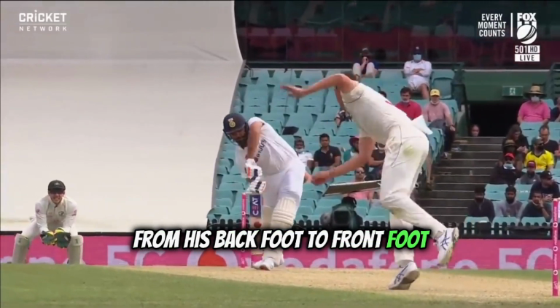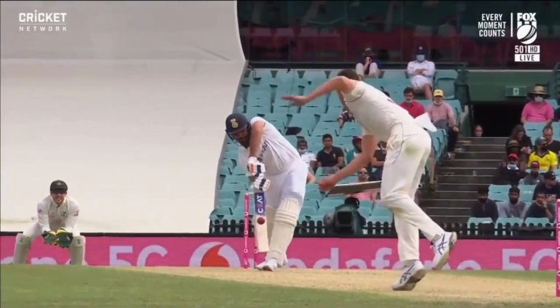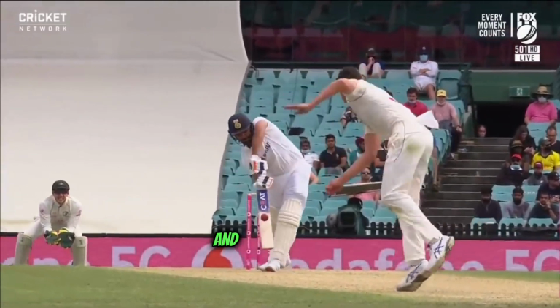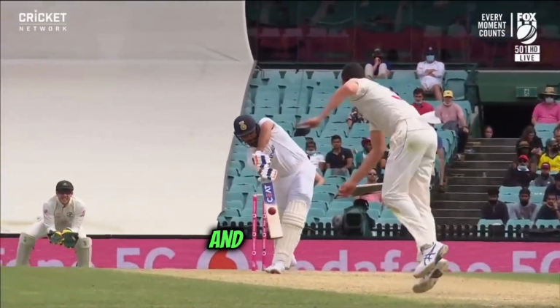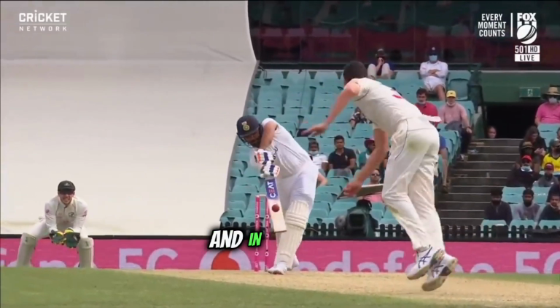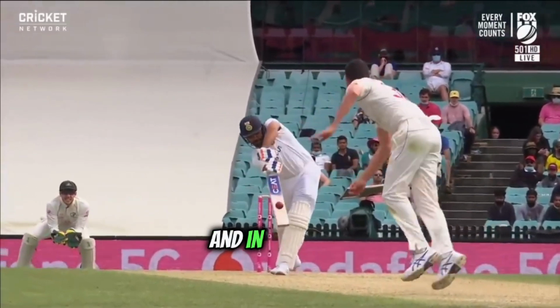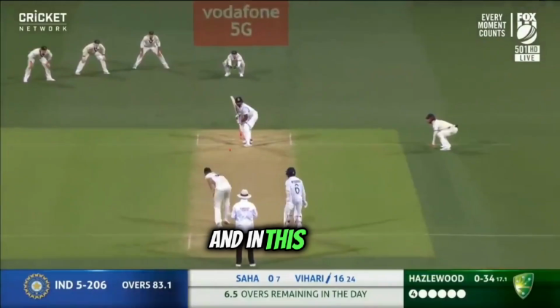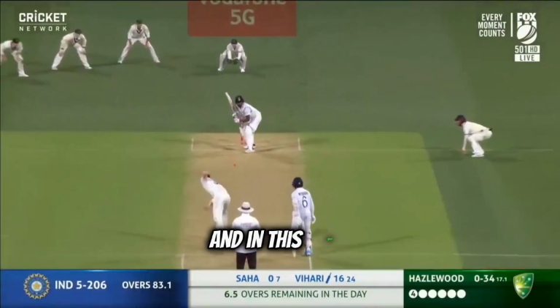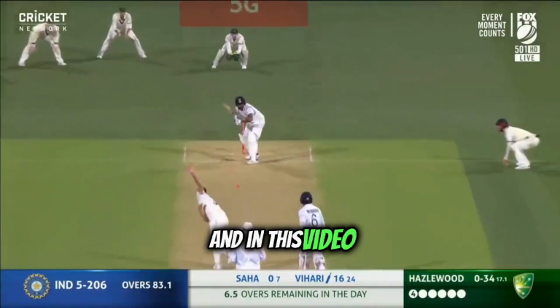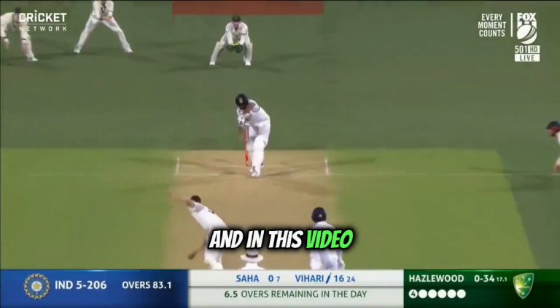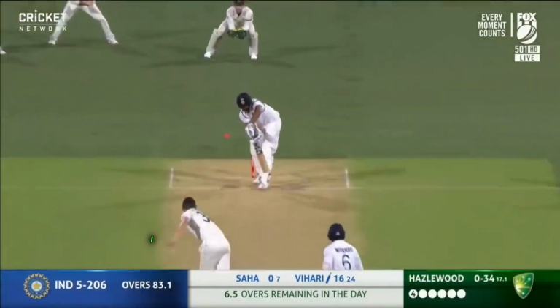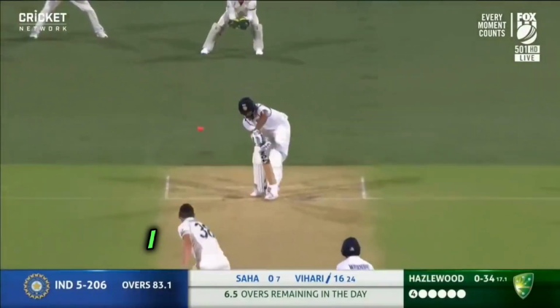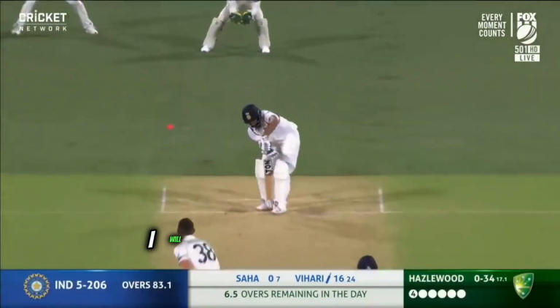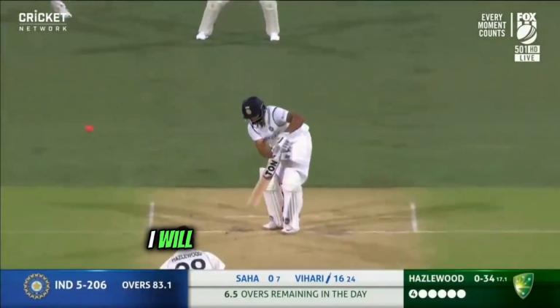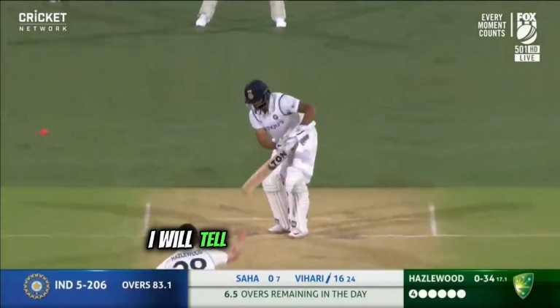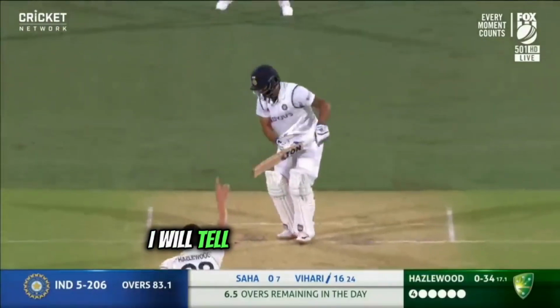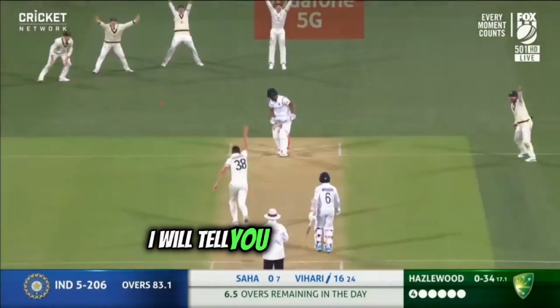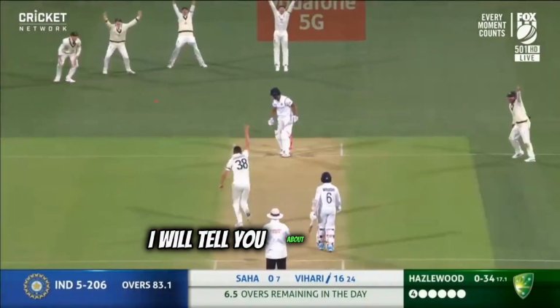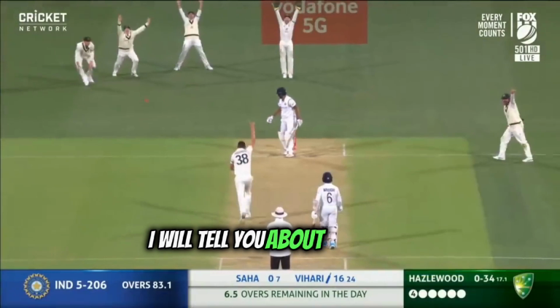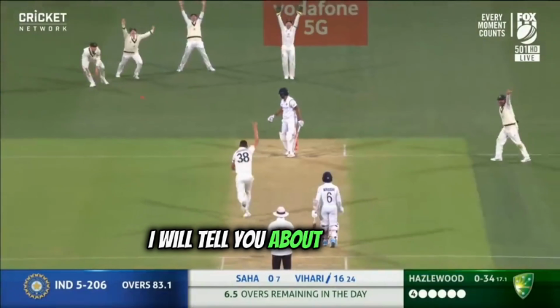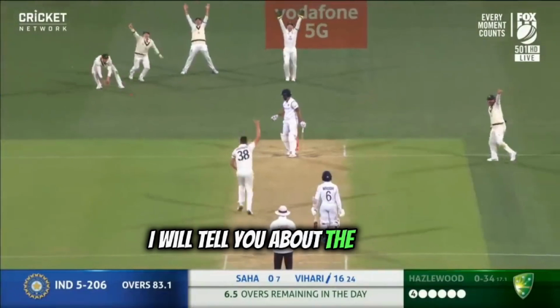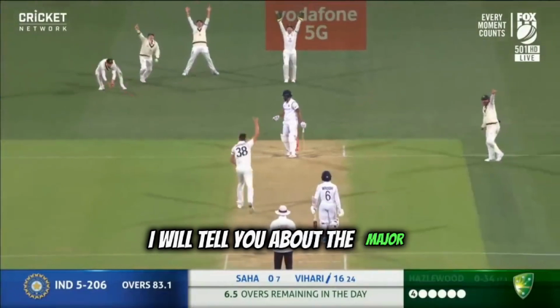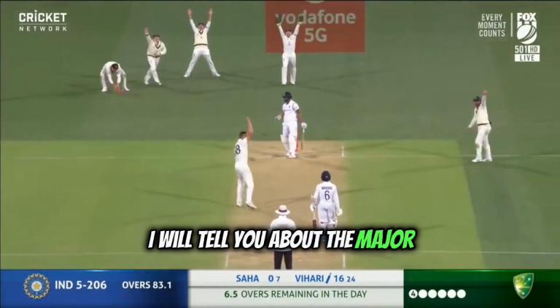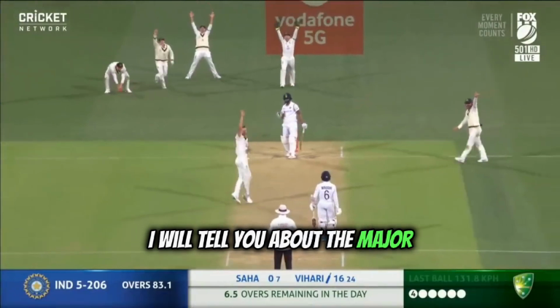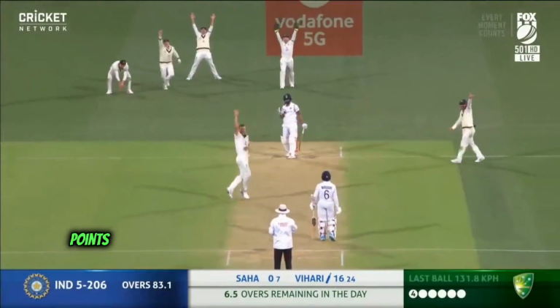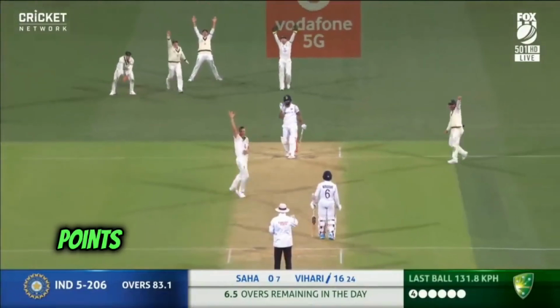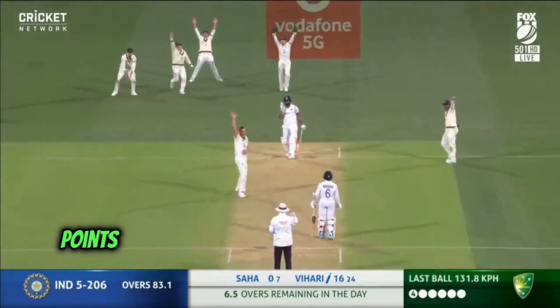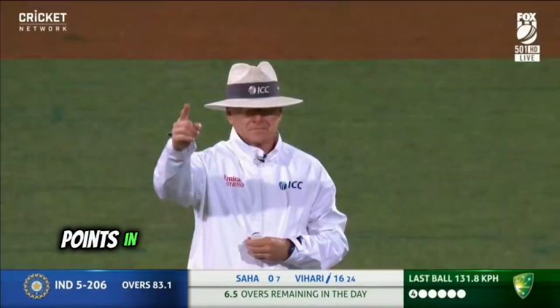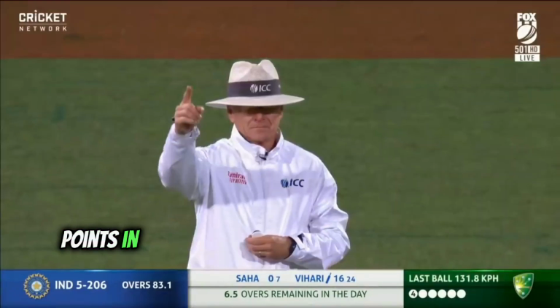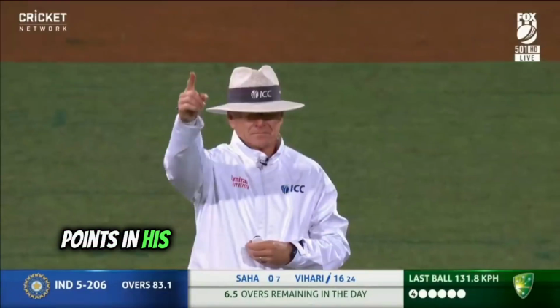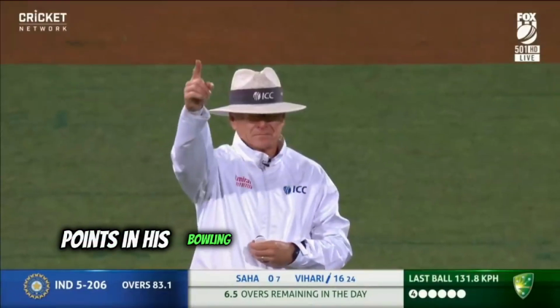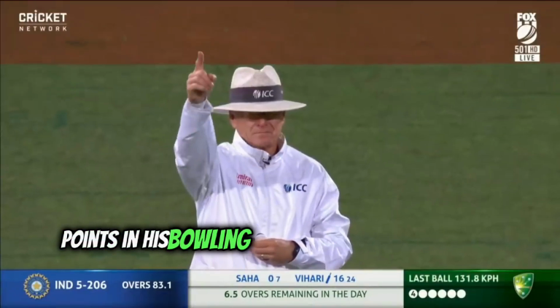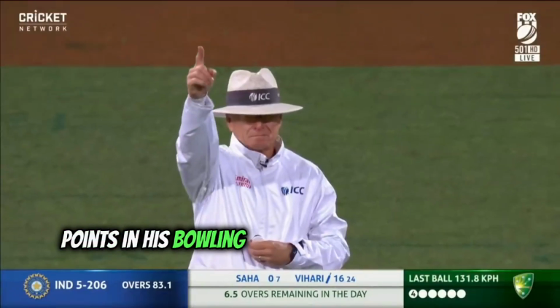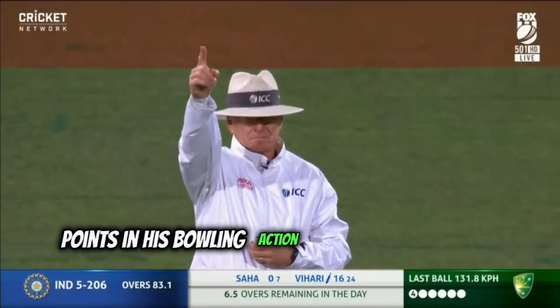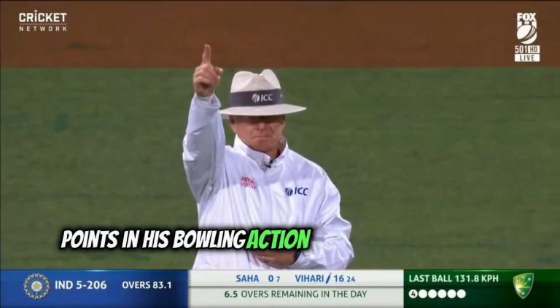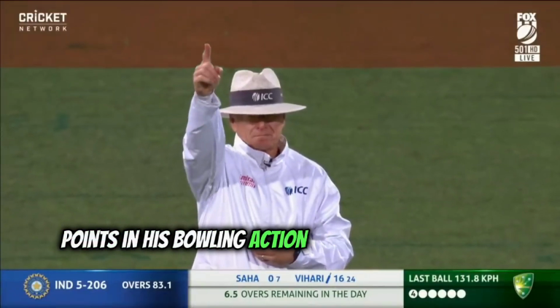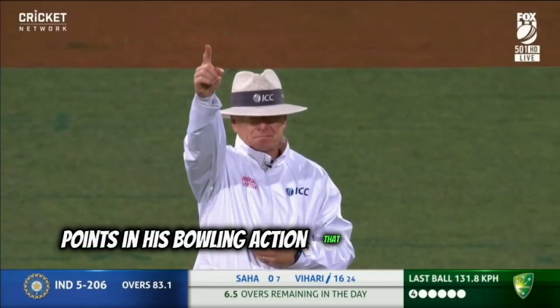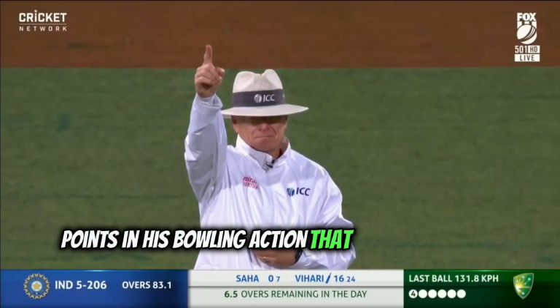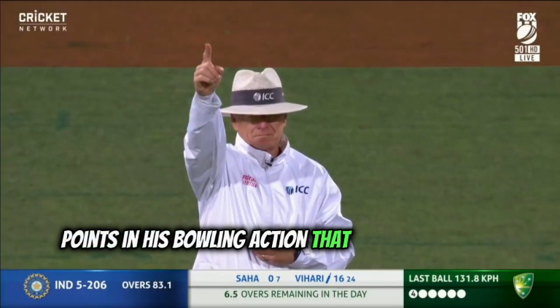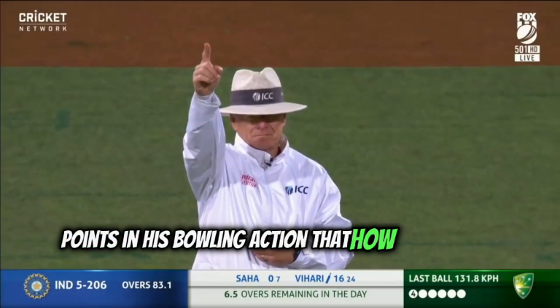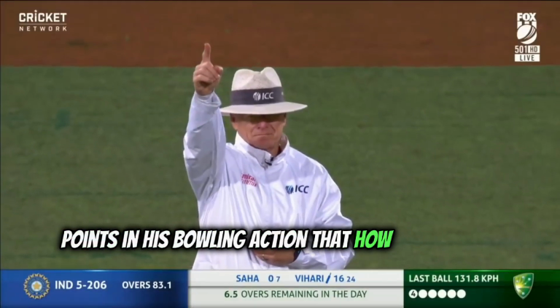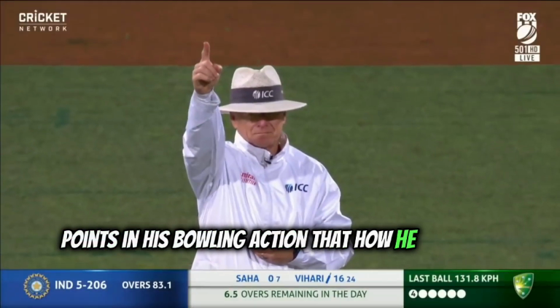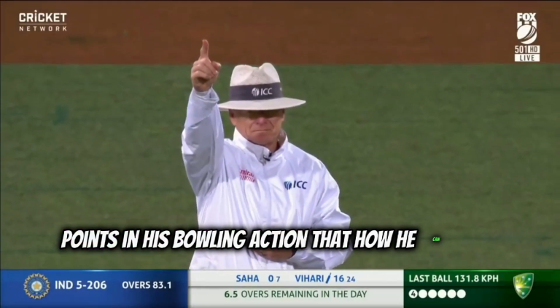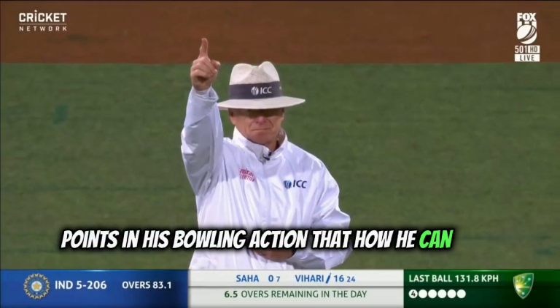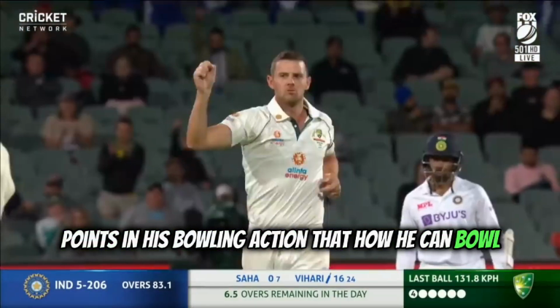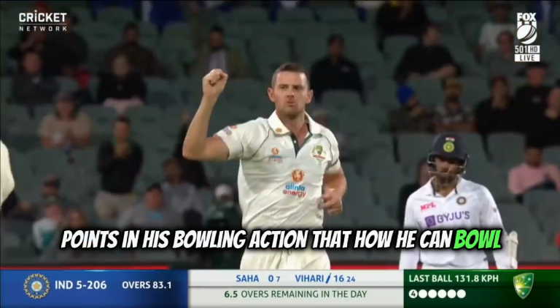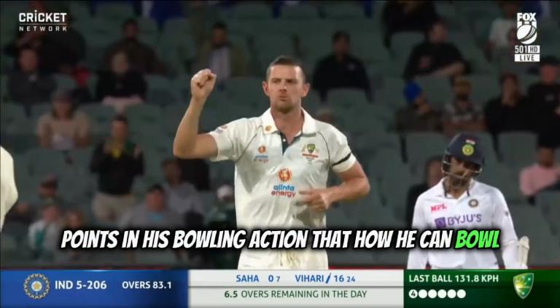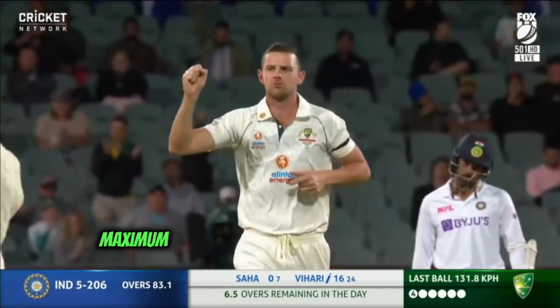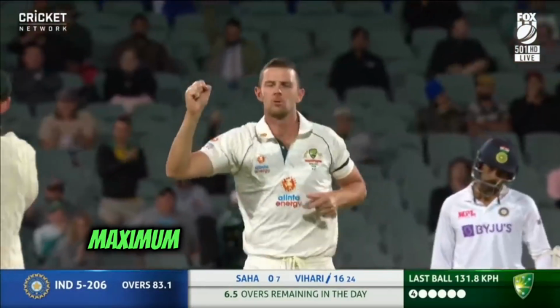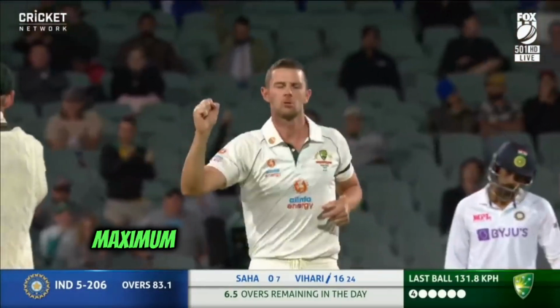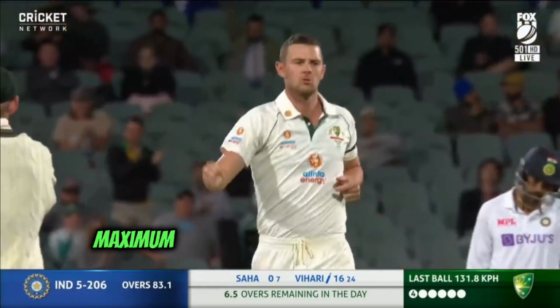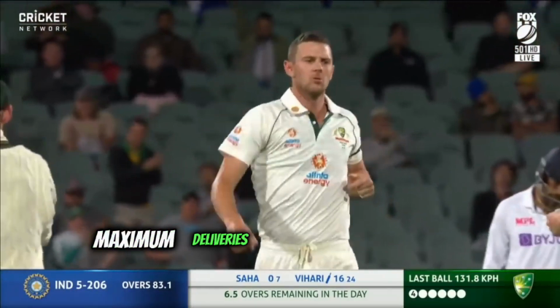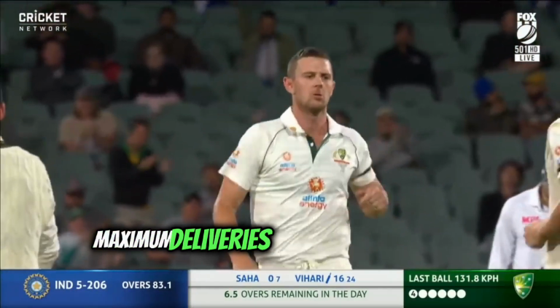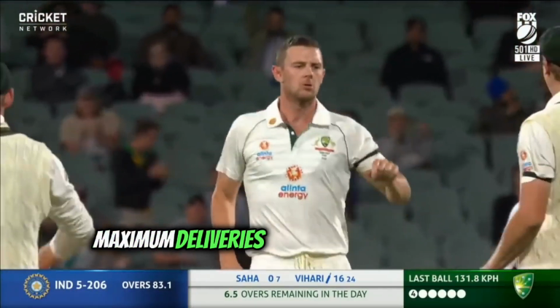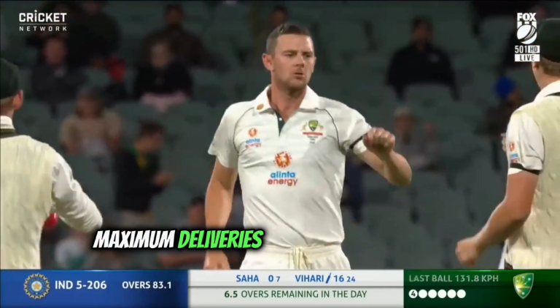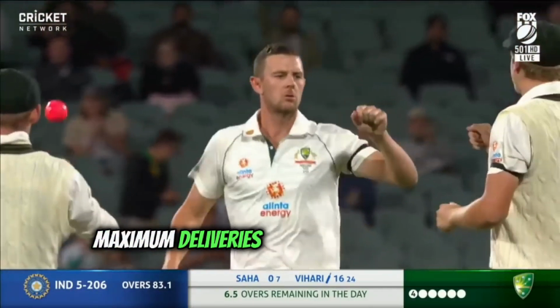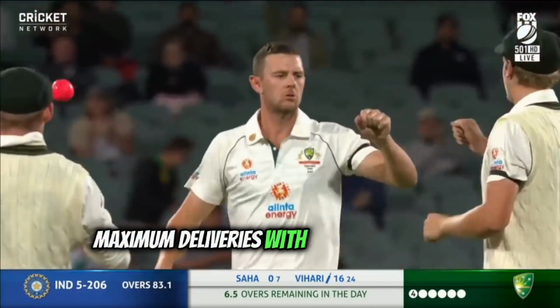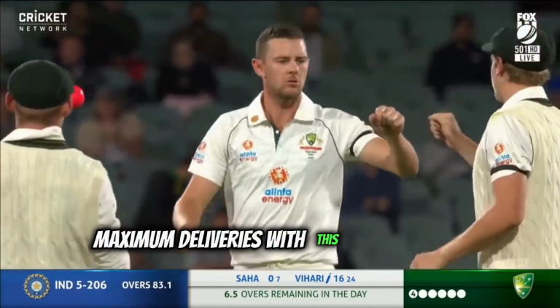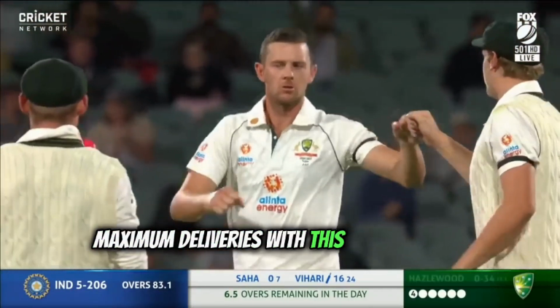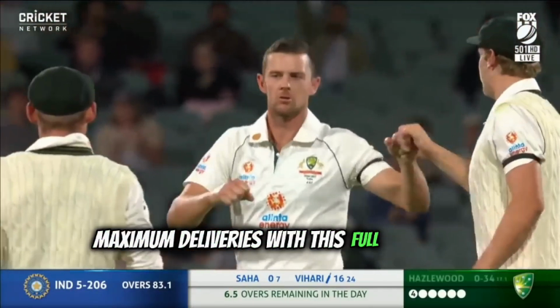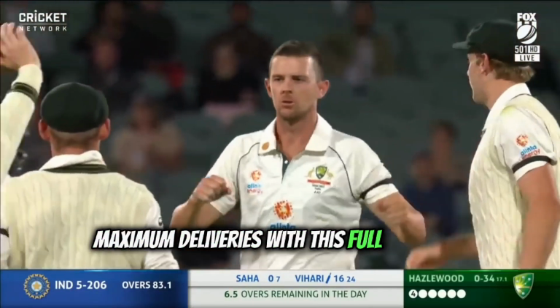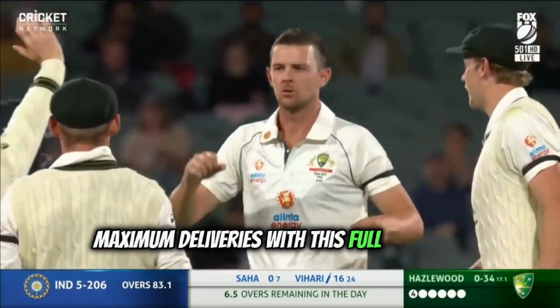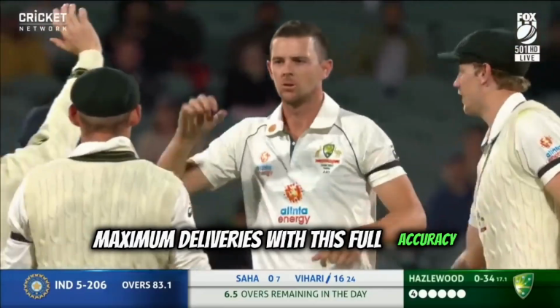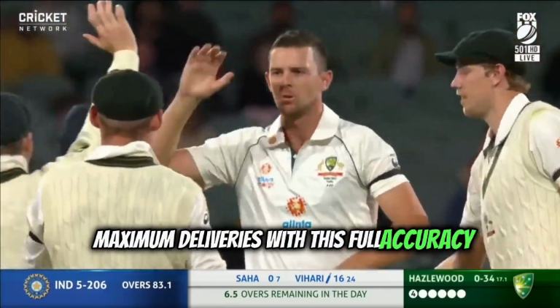In this video I will tell you about the major points in his bowling action — how he is able to bowl maximum deliveries with full accuracy.